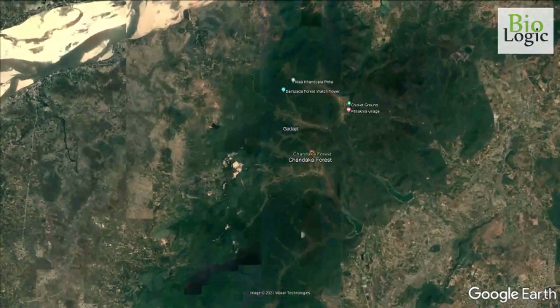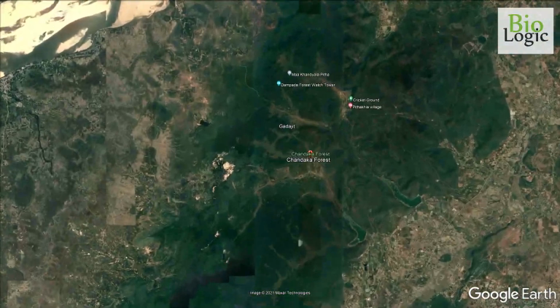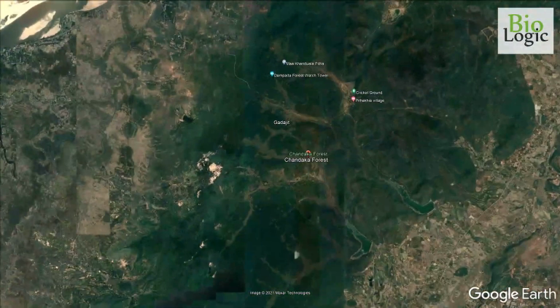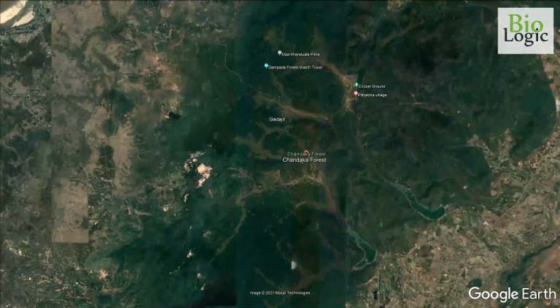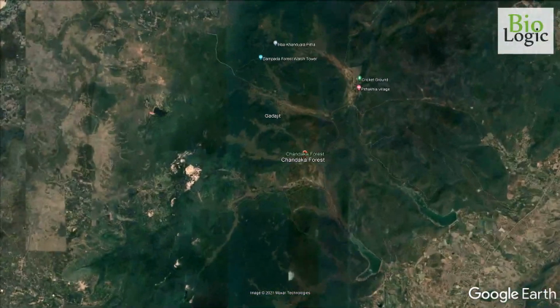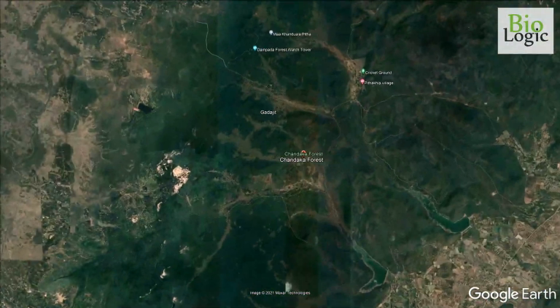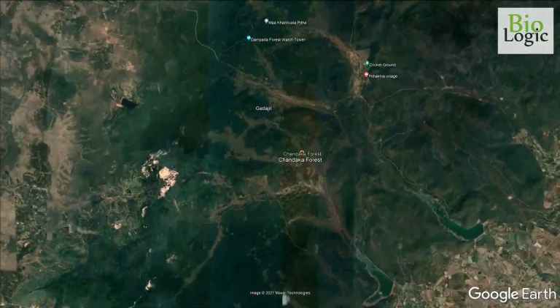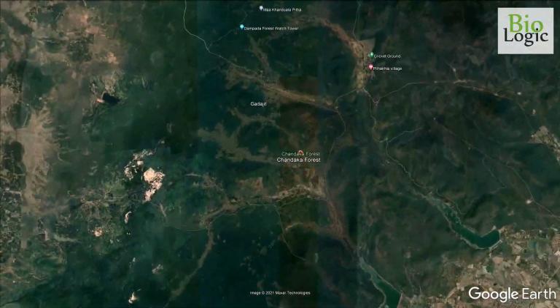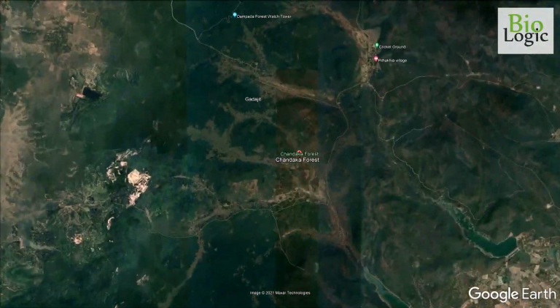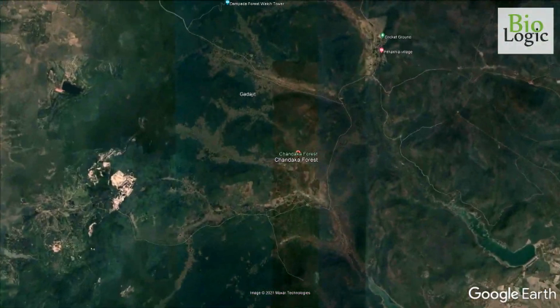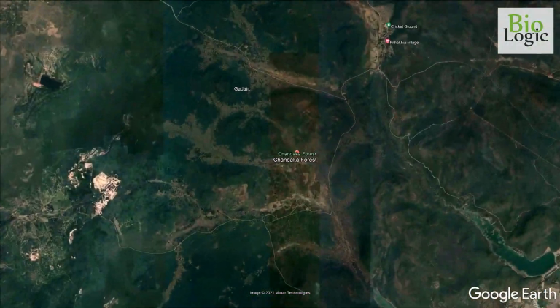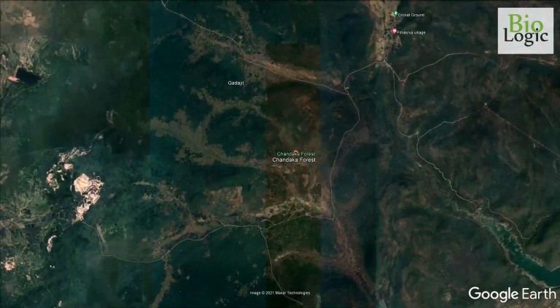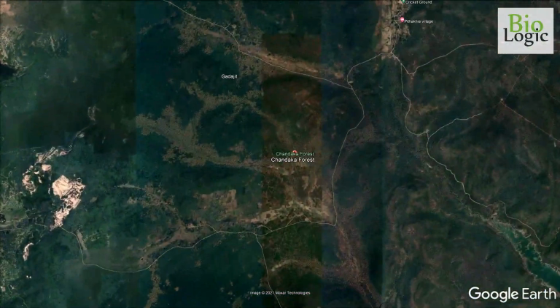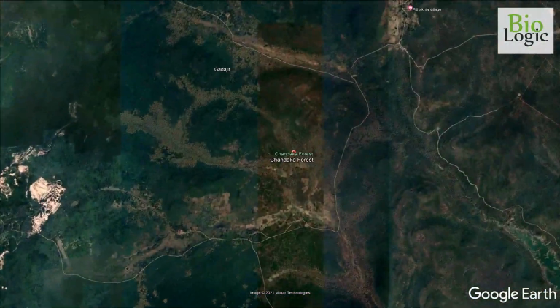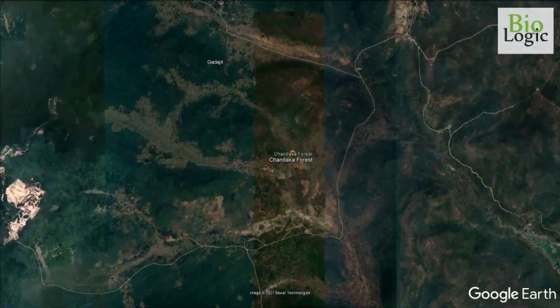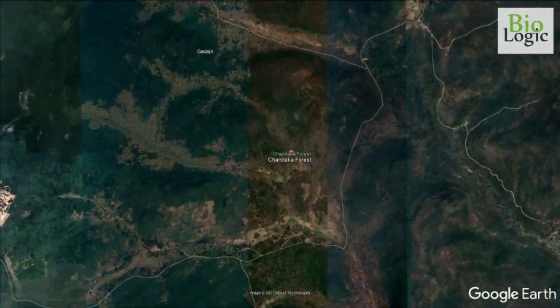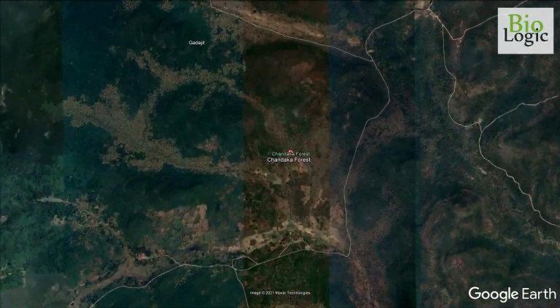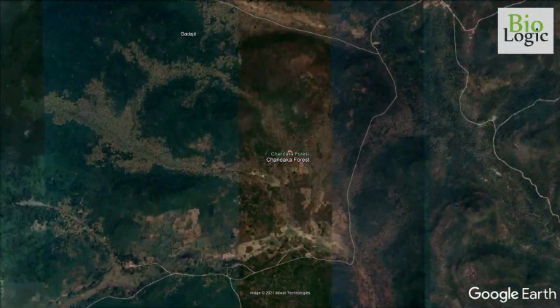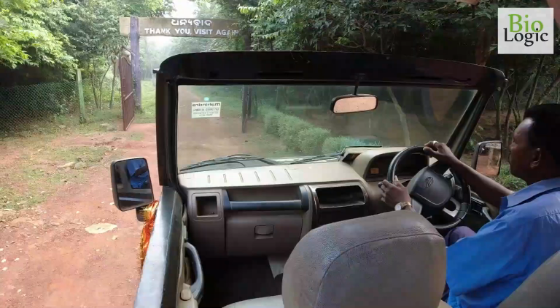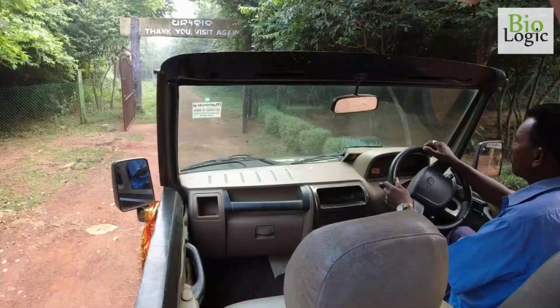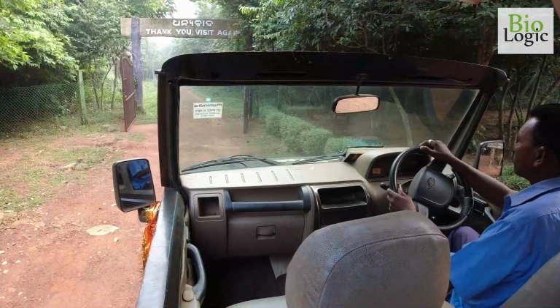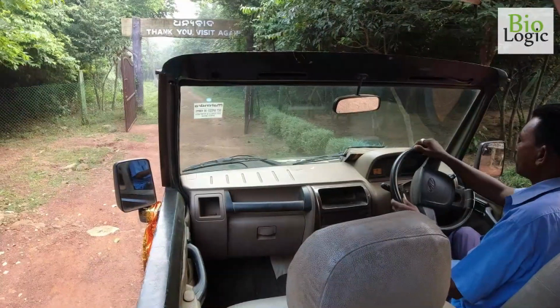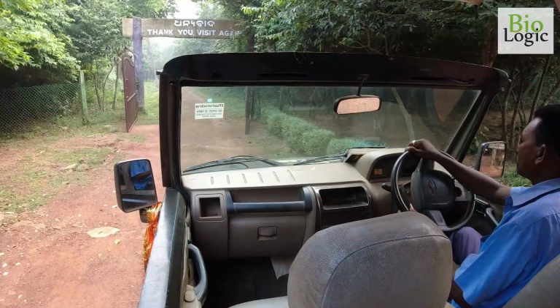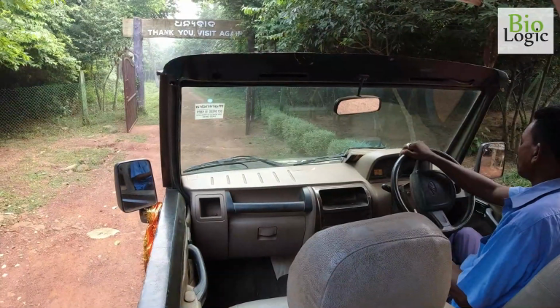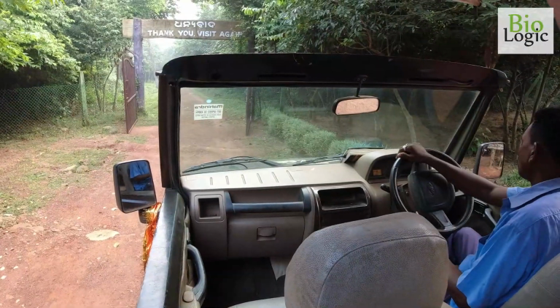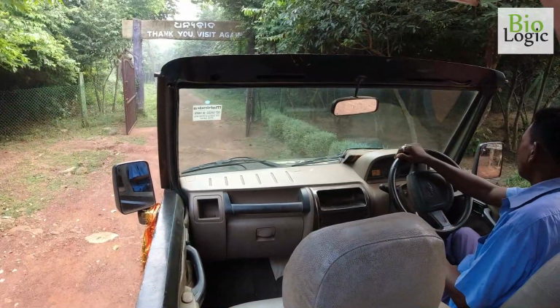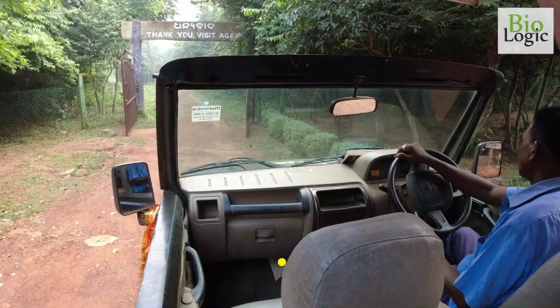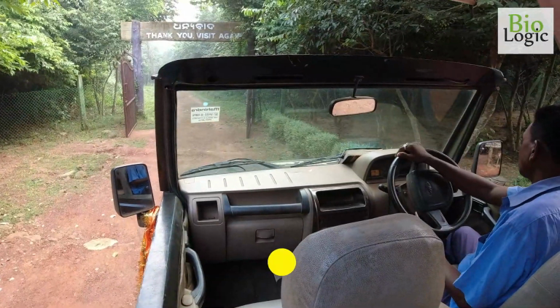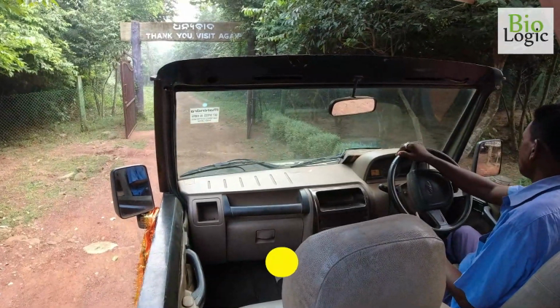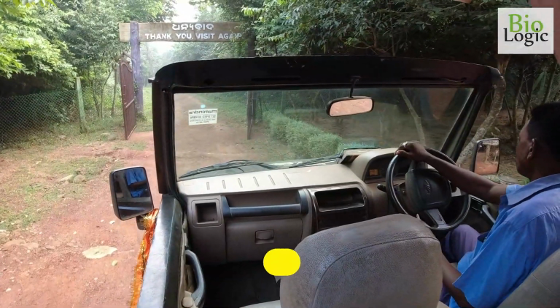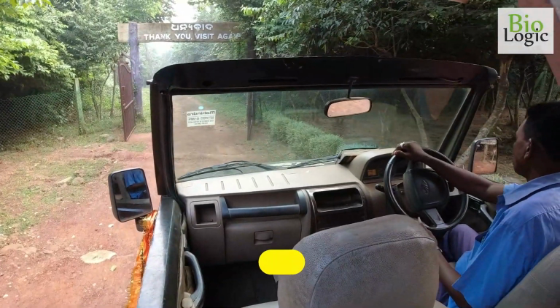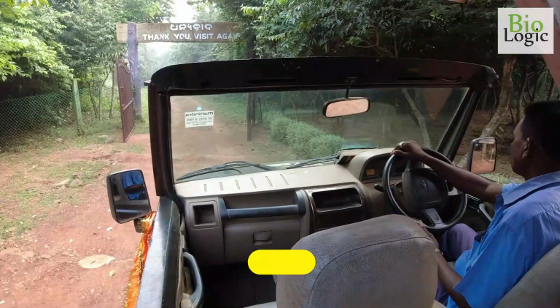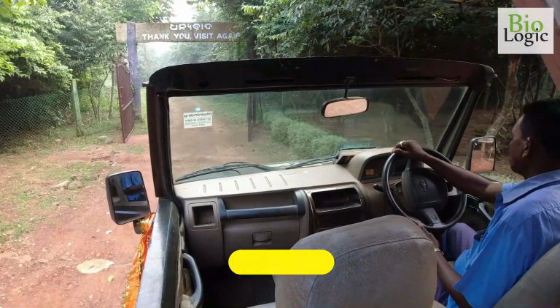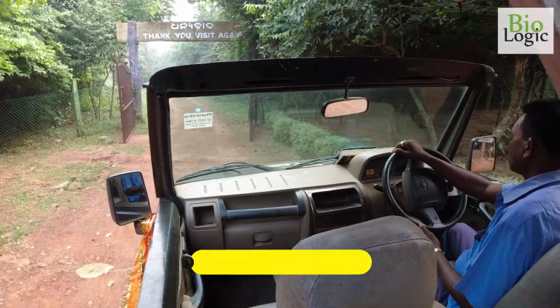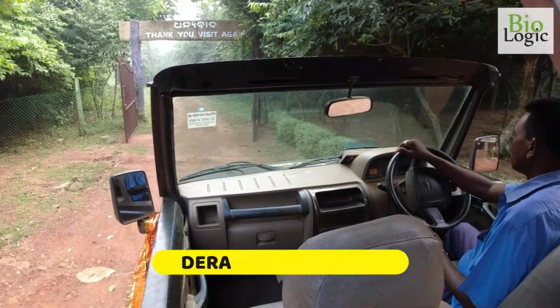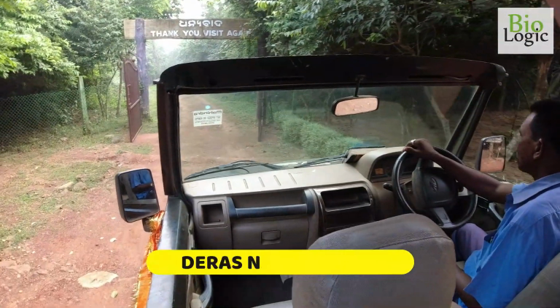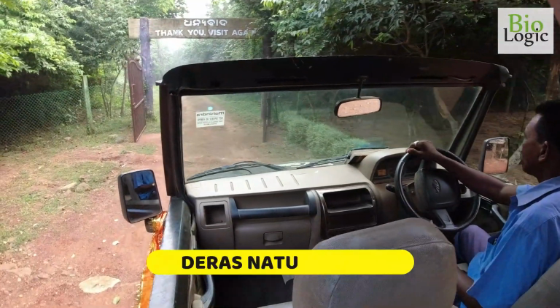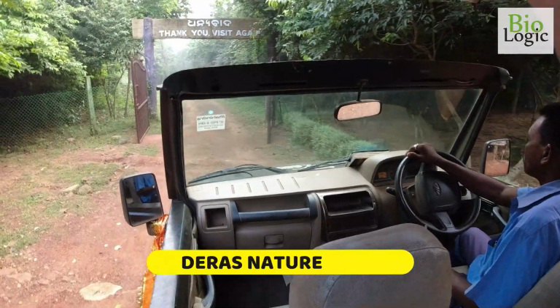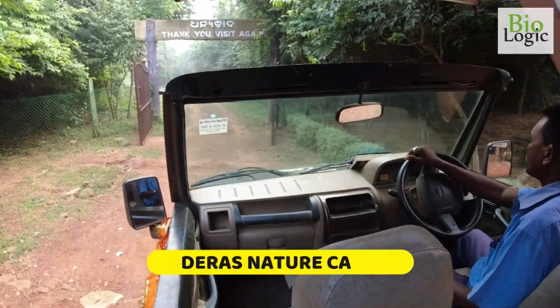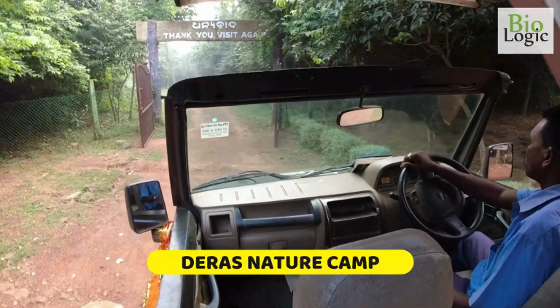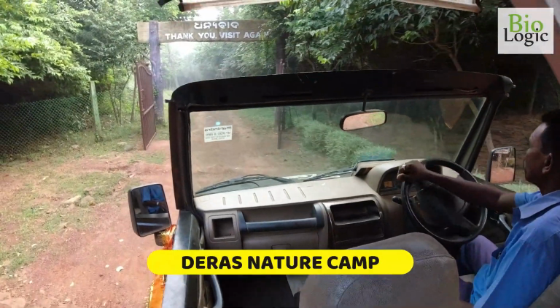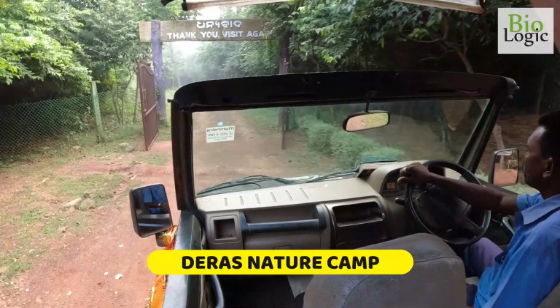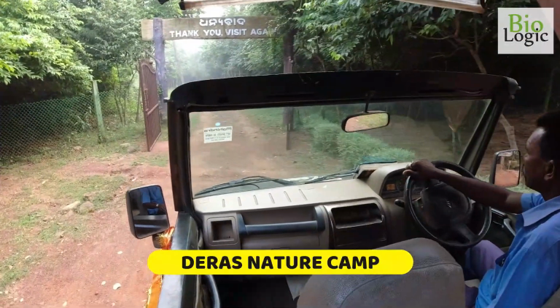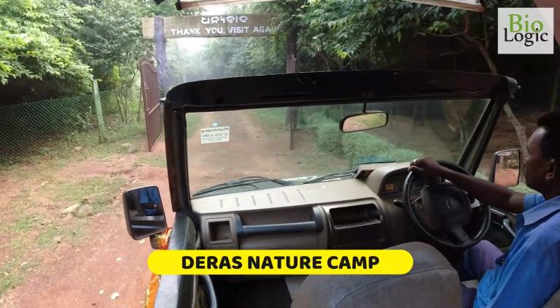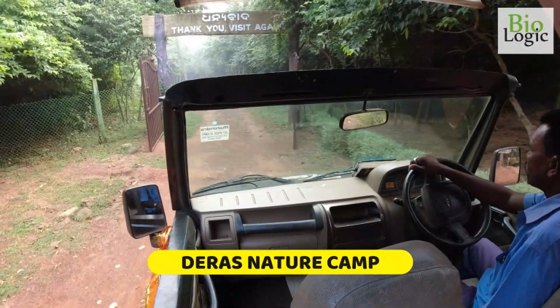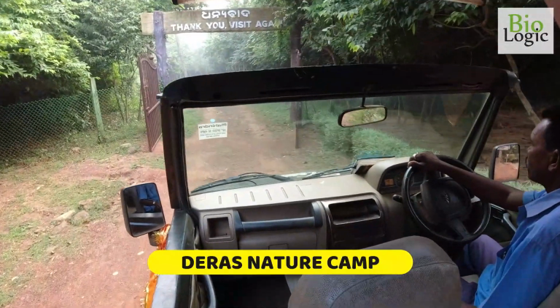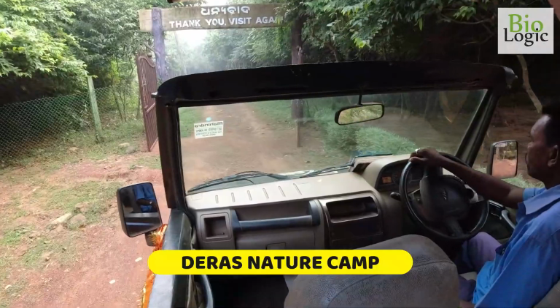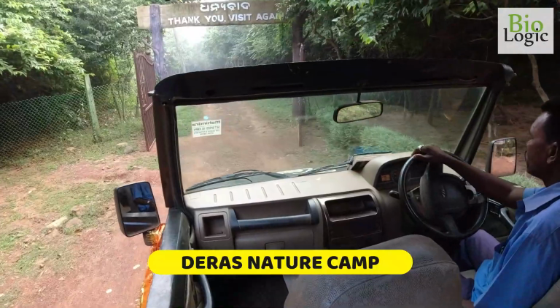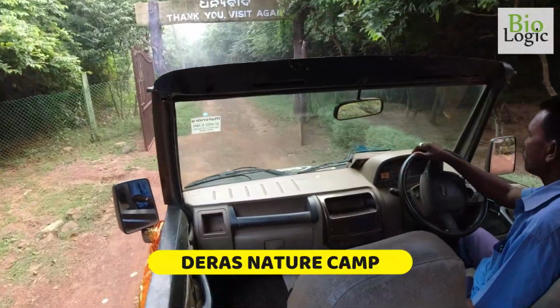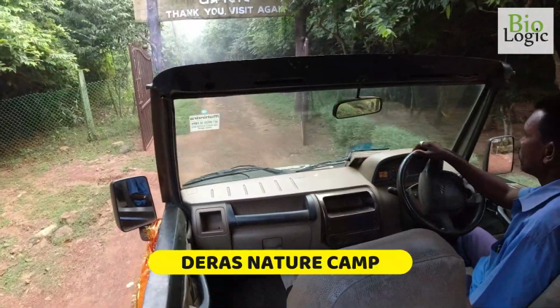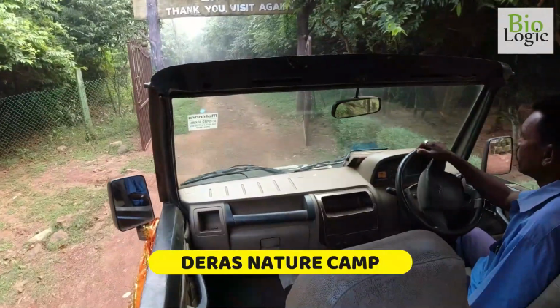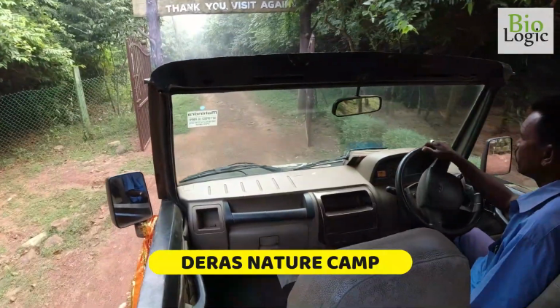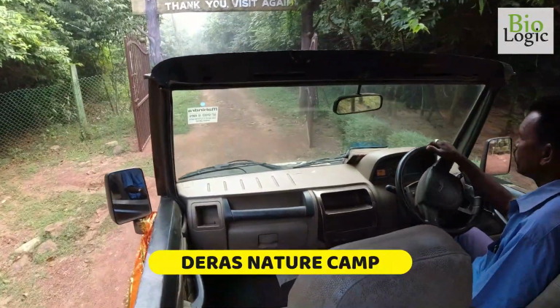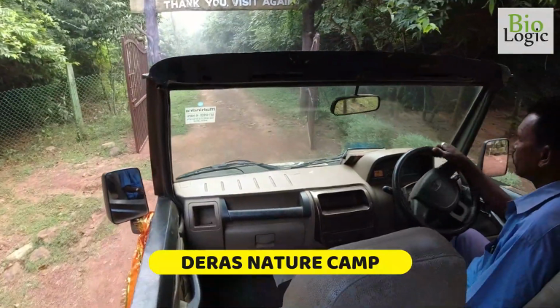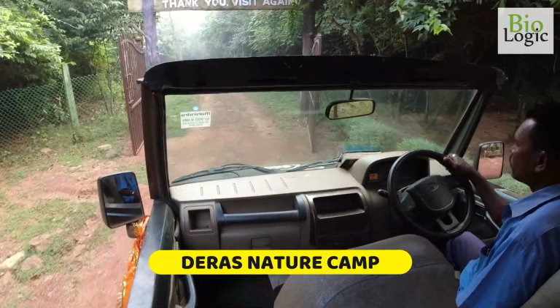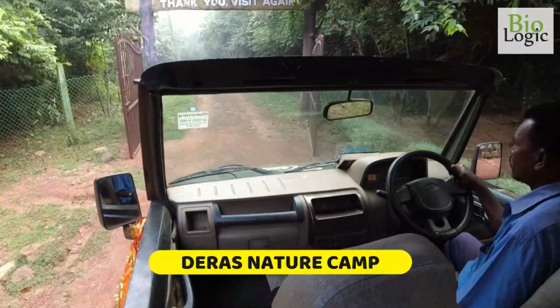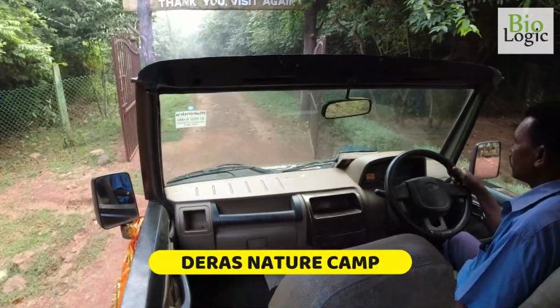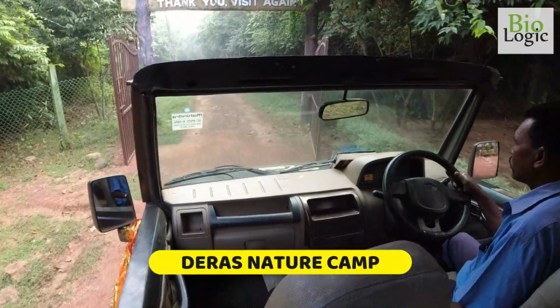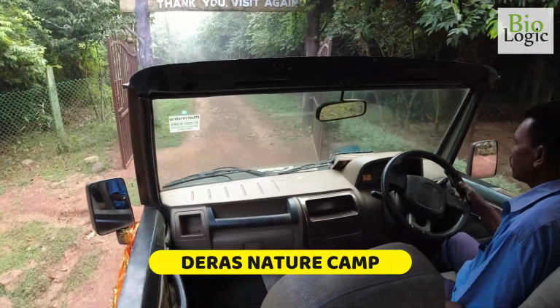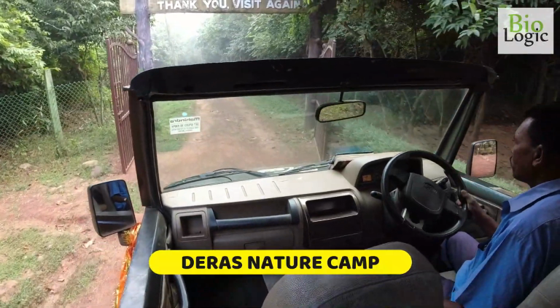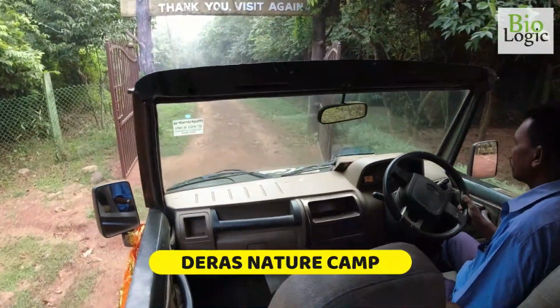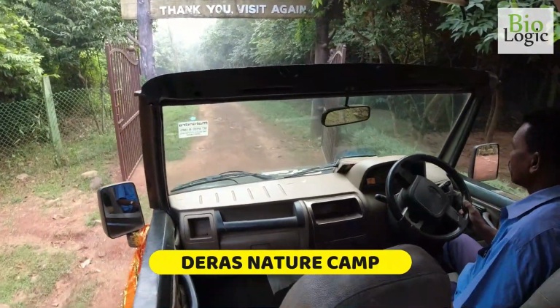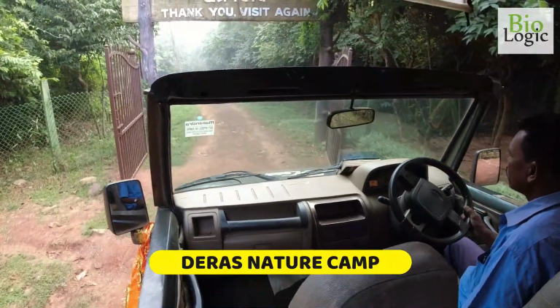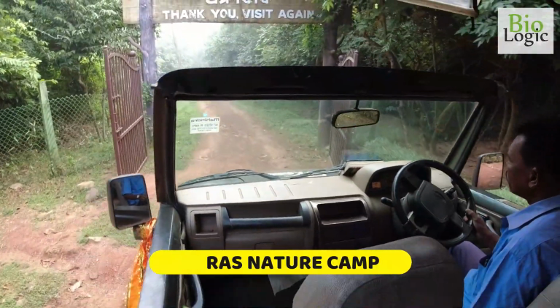Nestled on the Khurda uplands of the Eastern Ghats, Chandaka Forest is spread over 190 square kilometers.